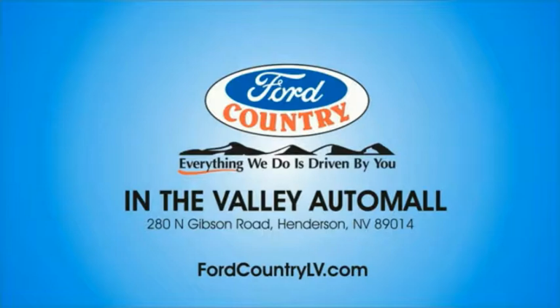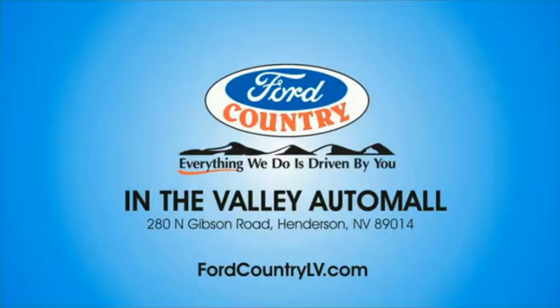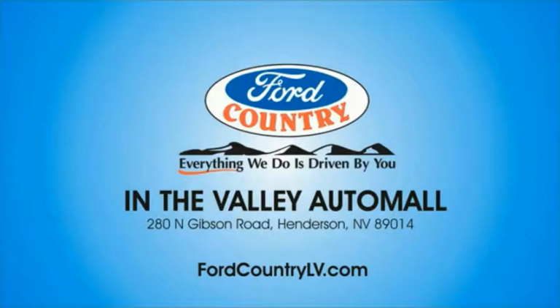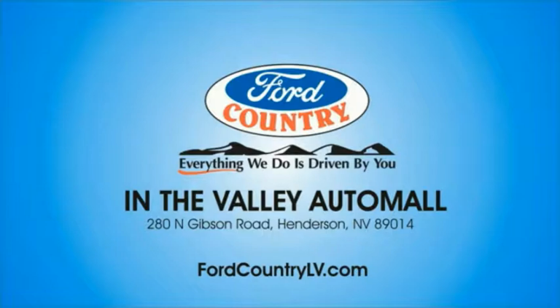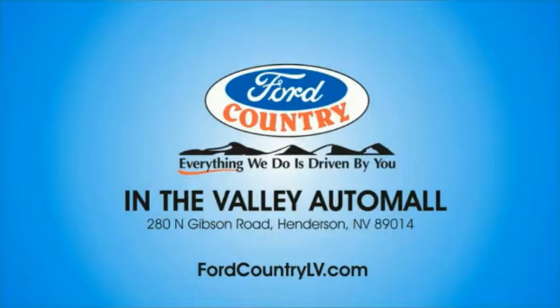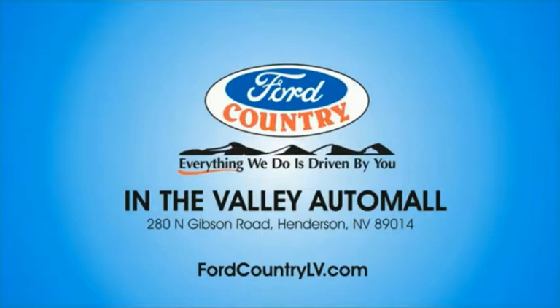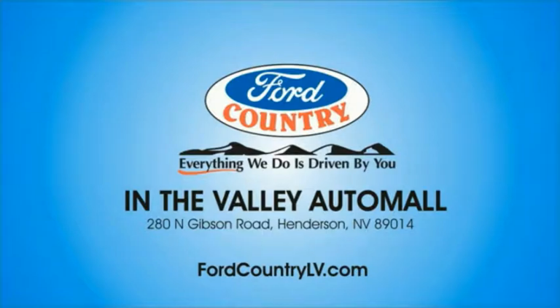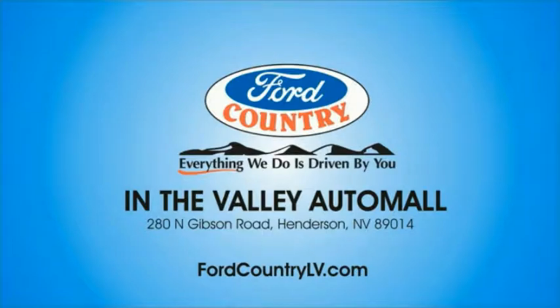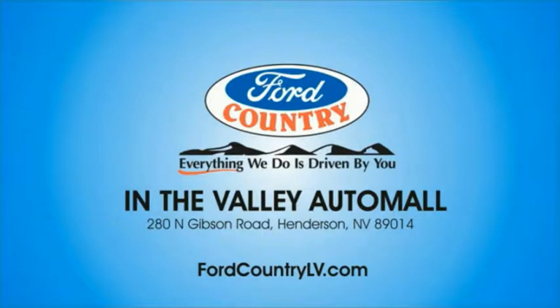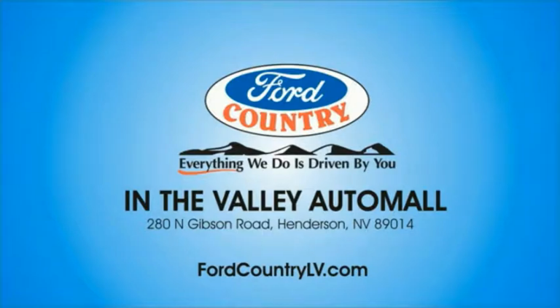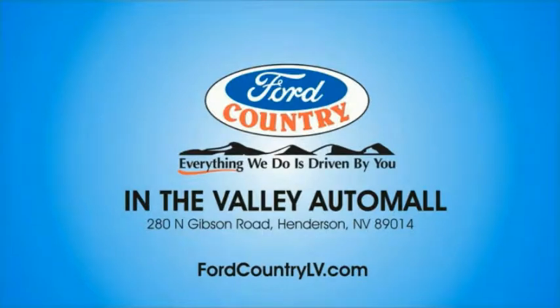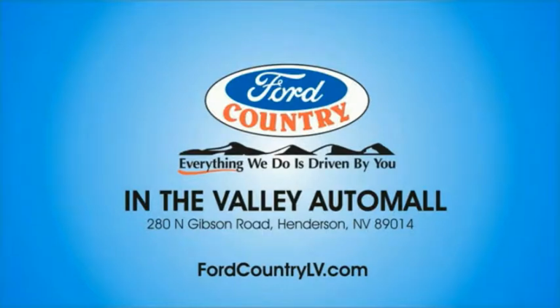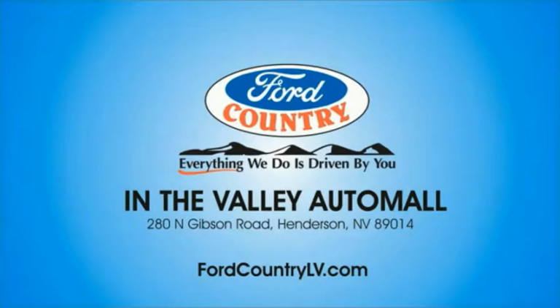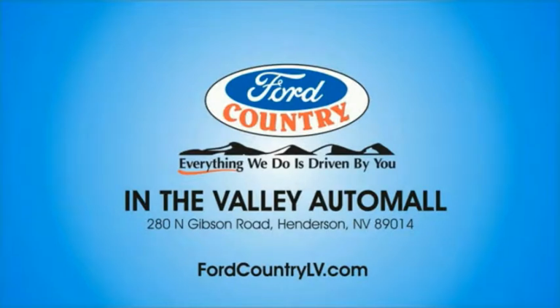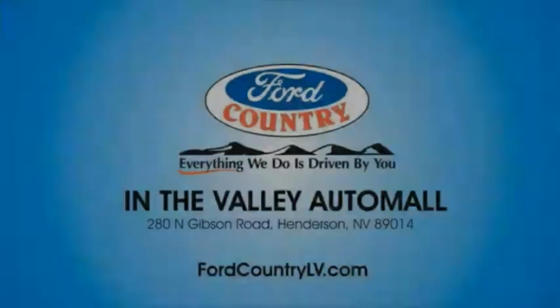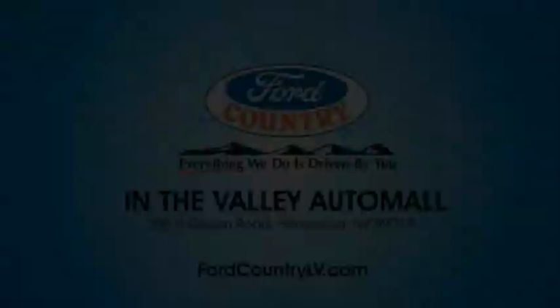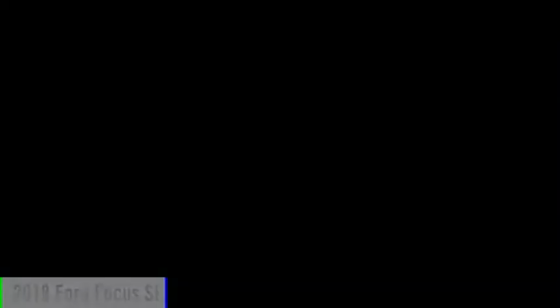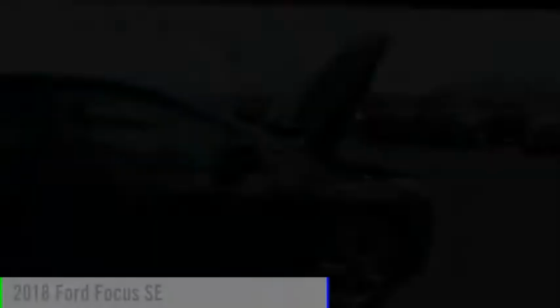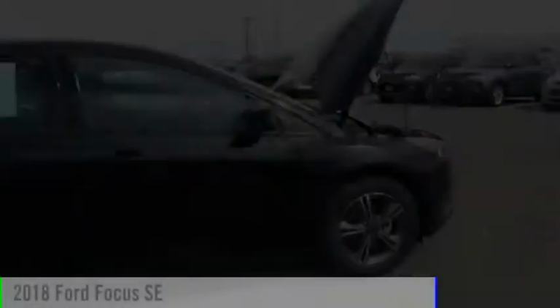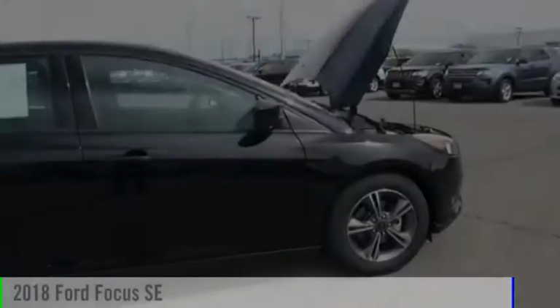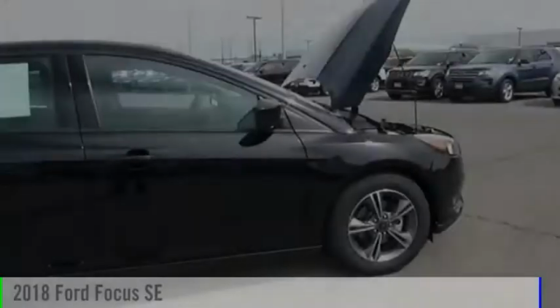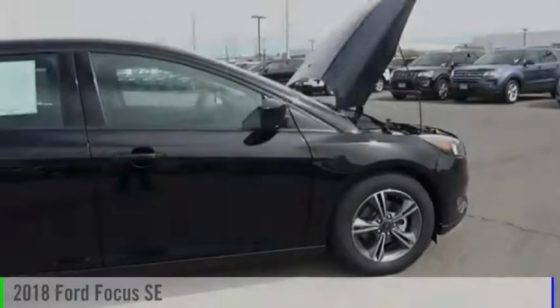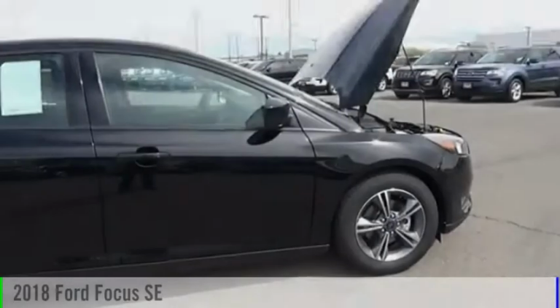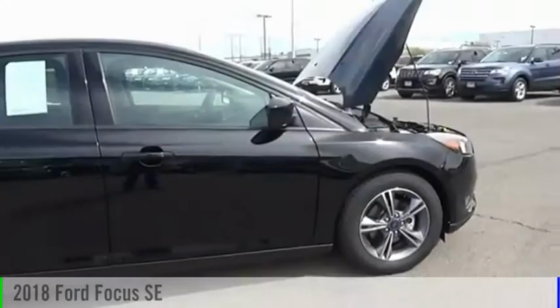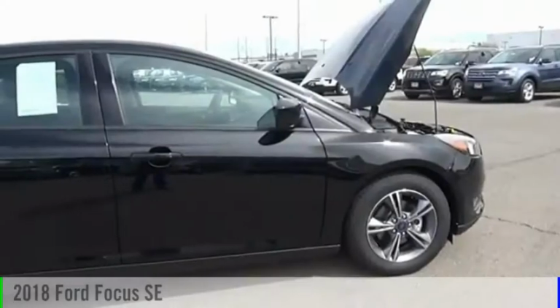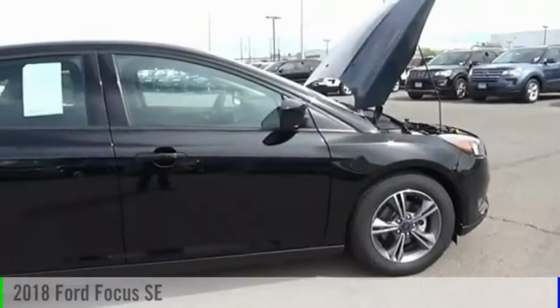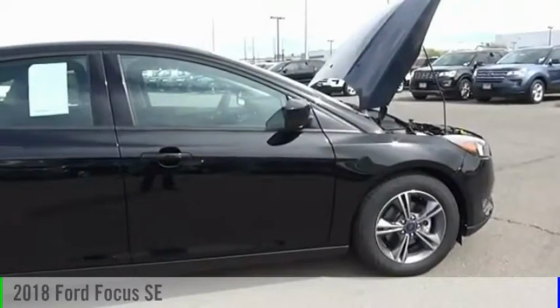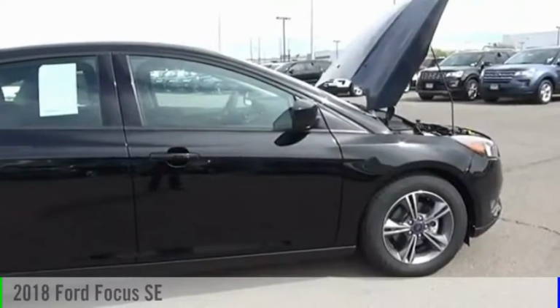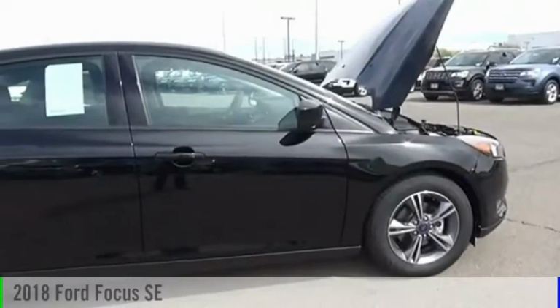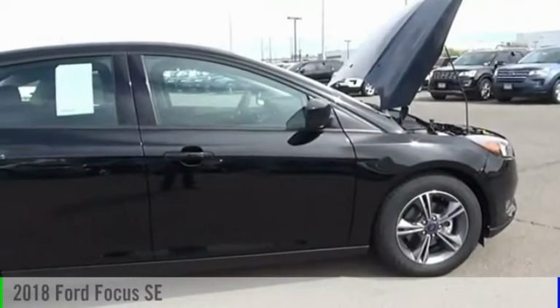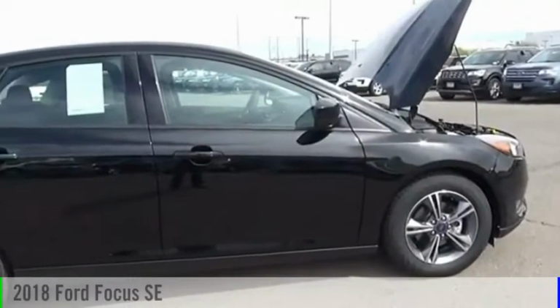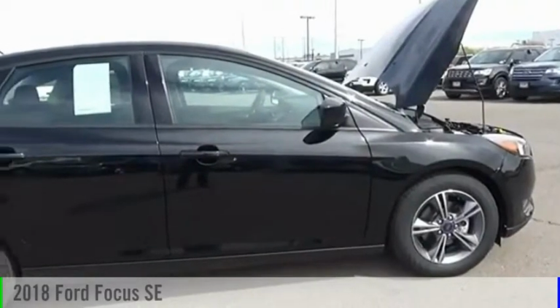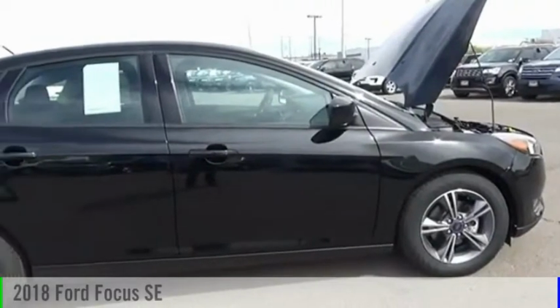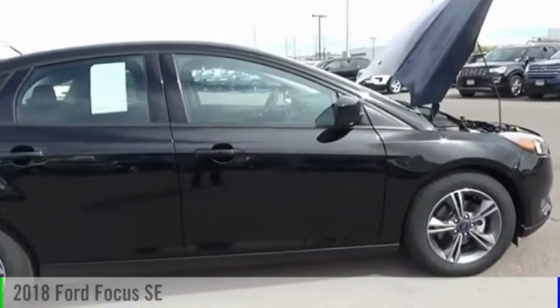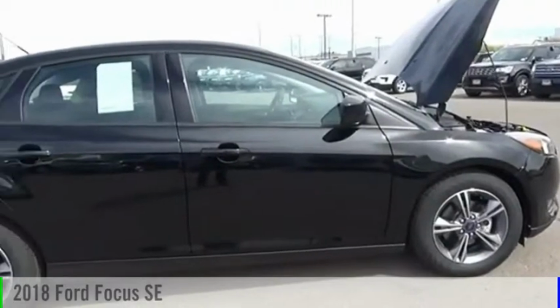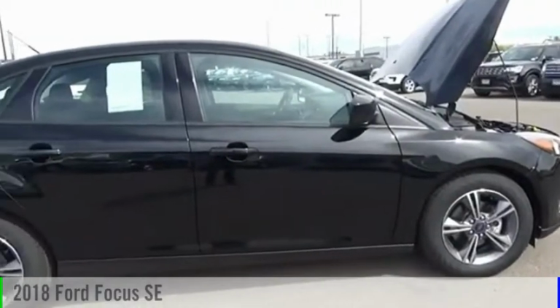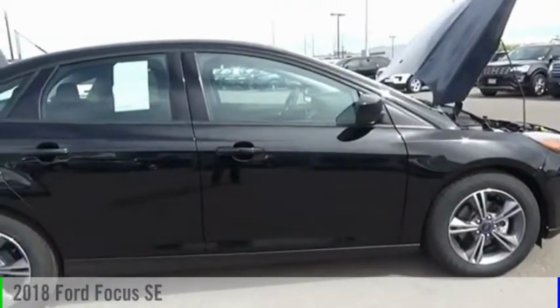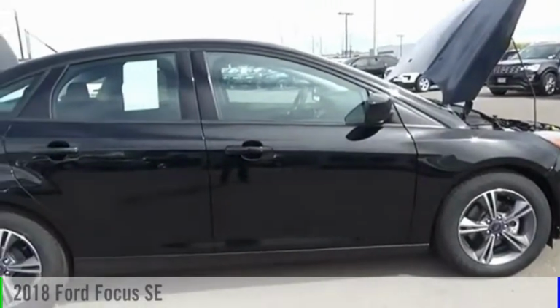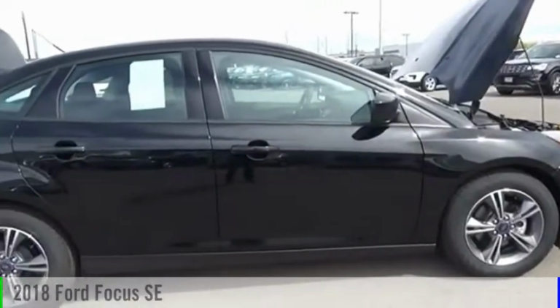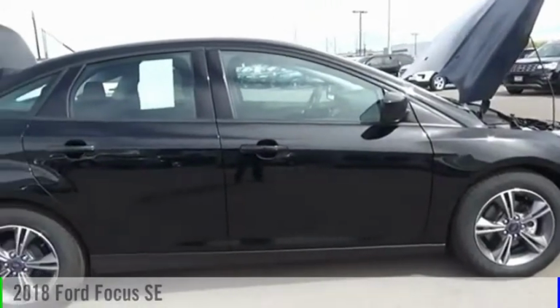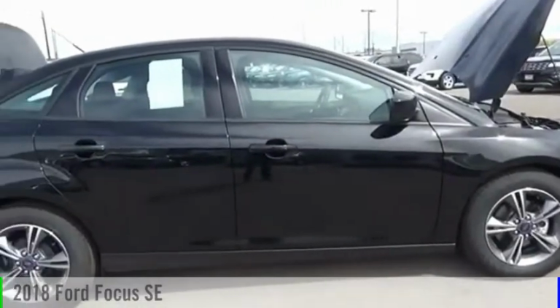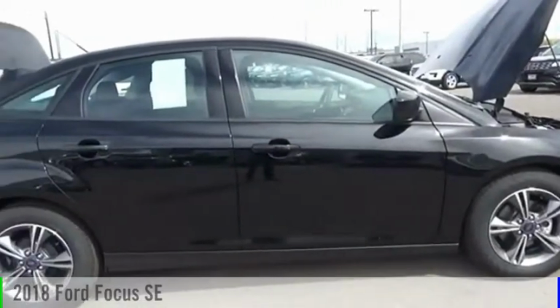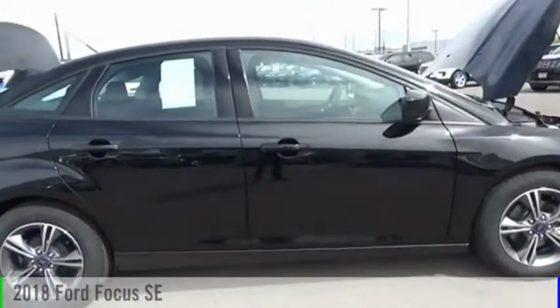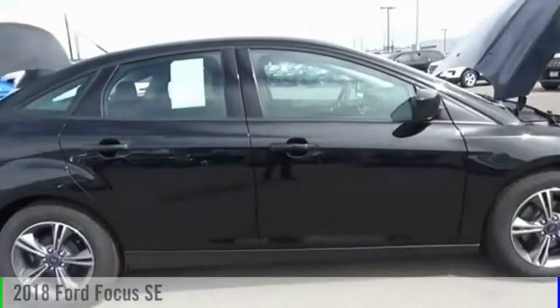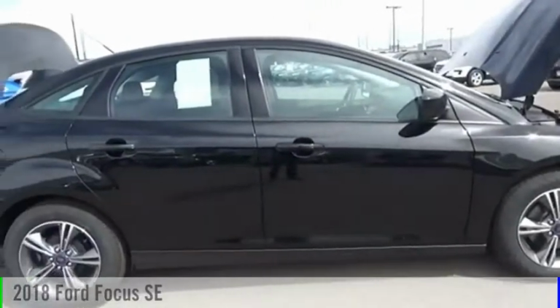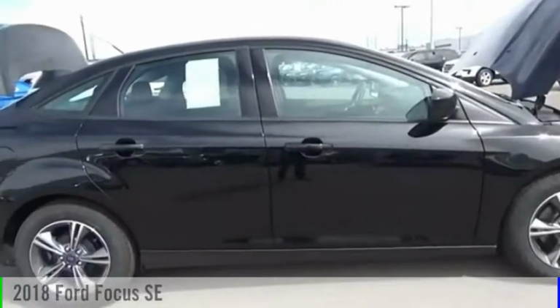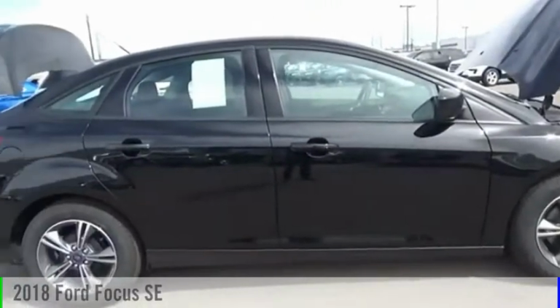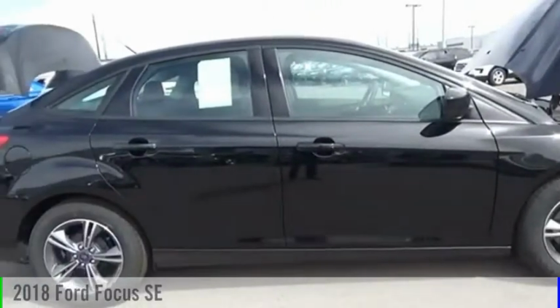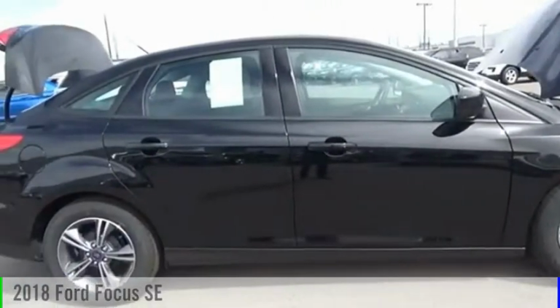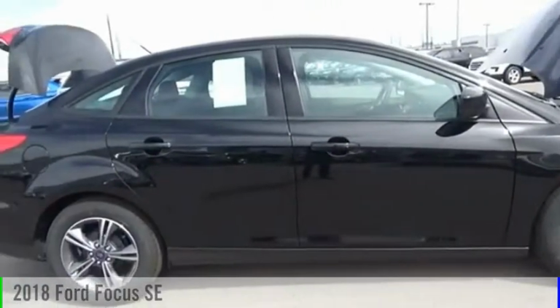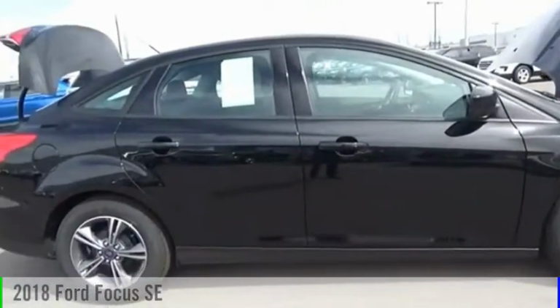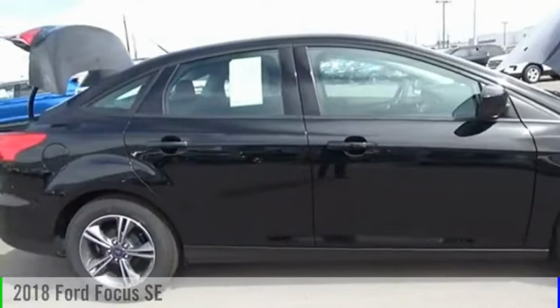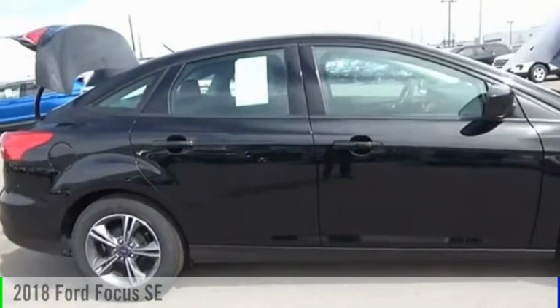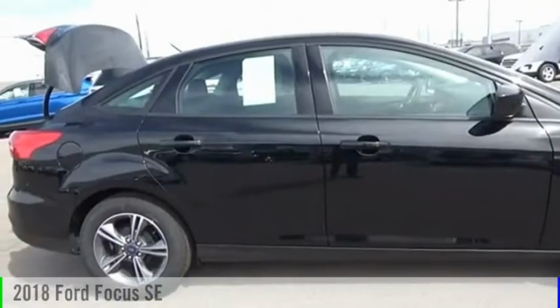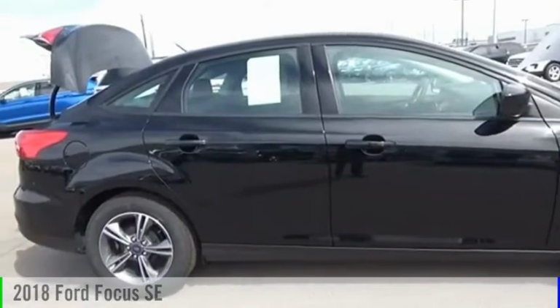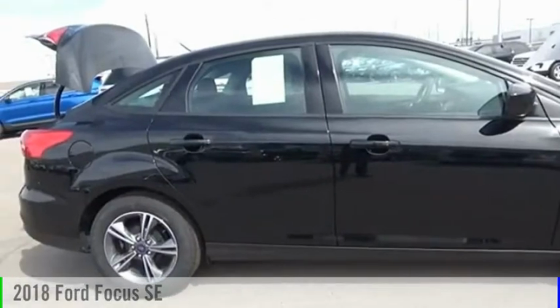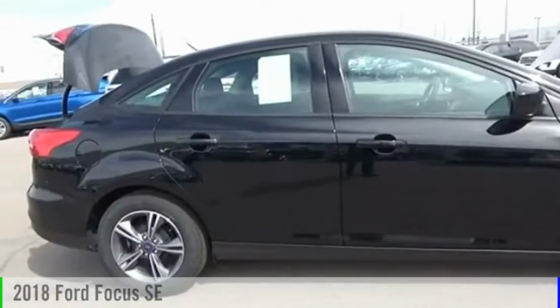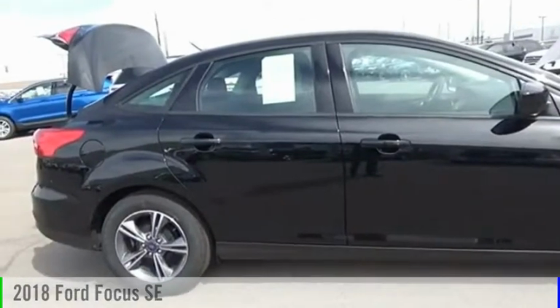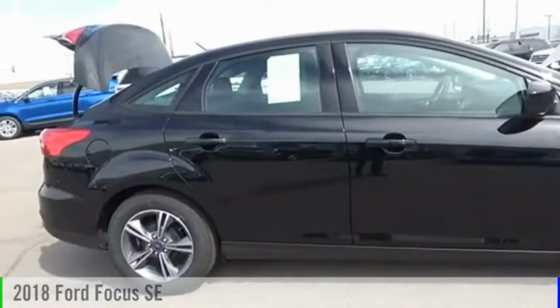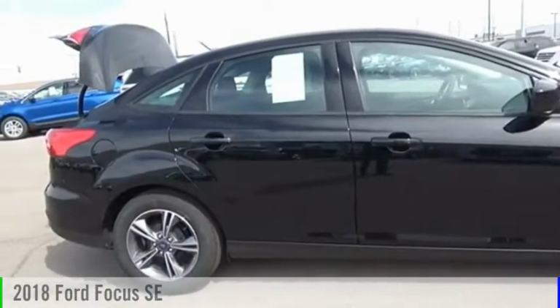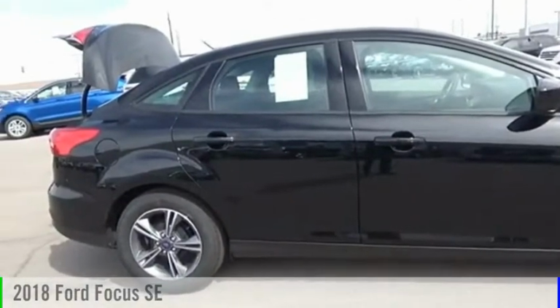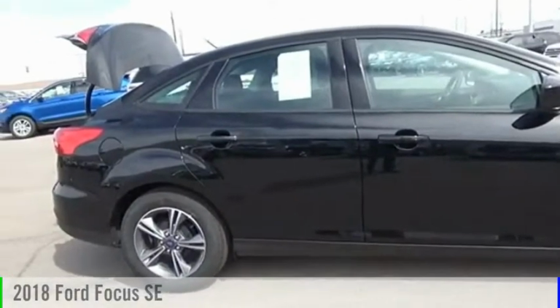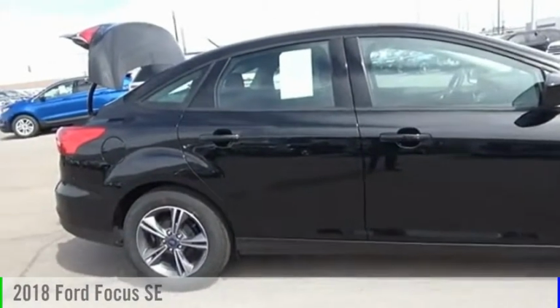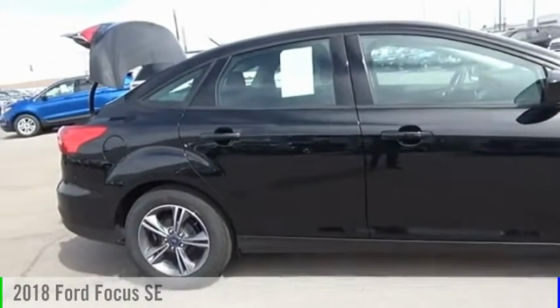Welcome to the Valley Auto Mall today. Looking for the right vehicle? Check out the 2018 Focus.